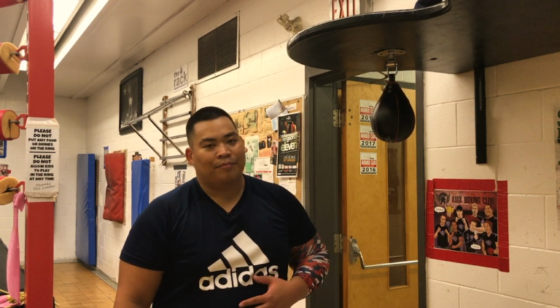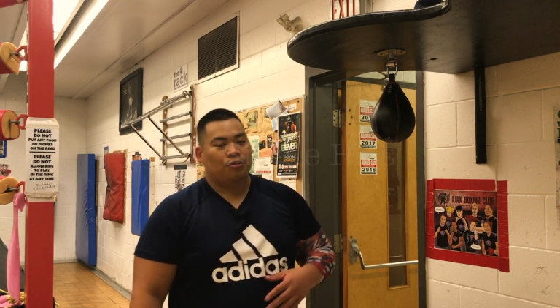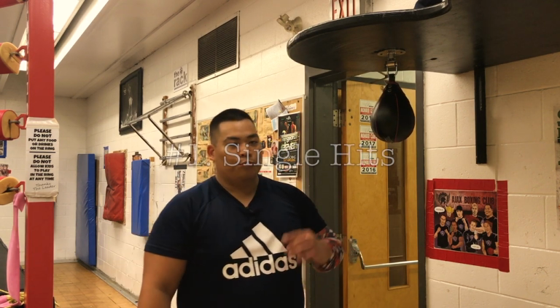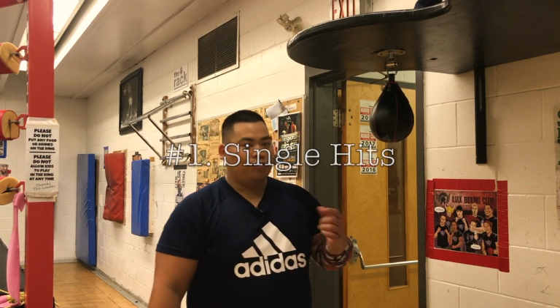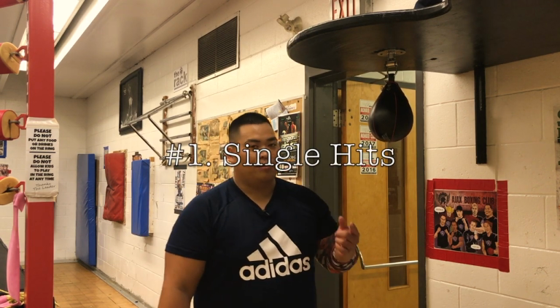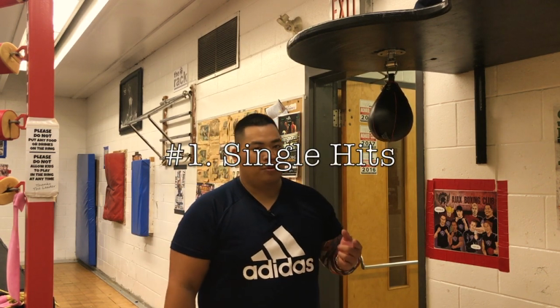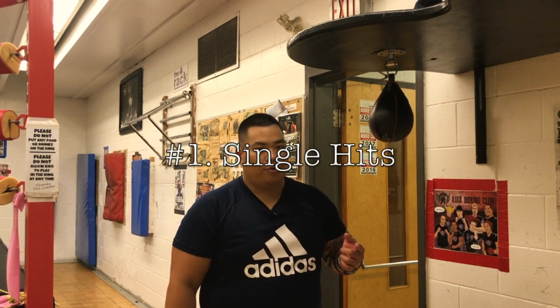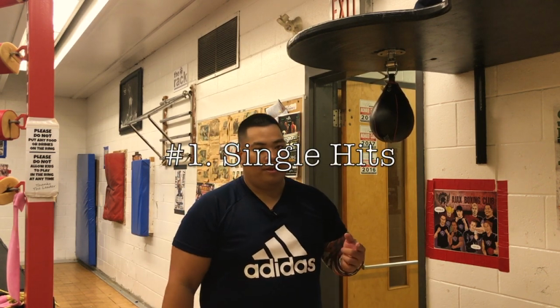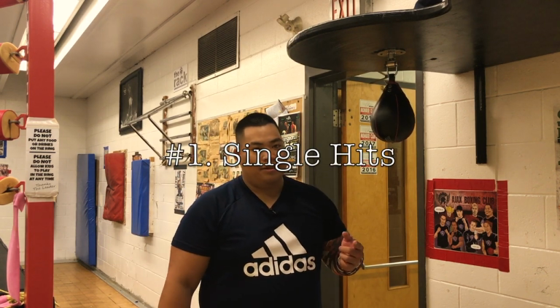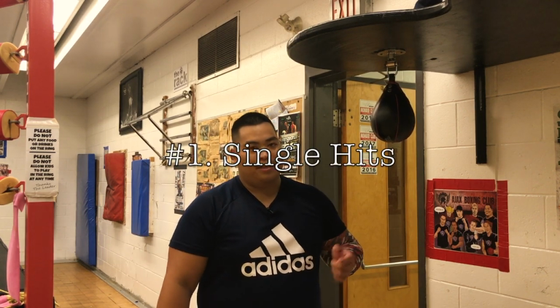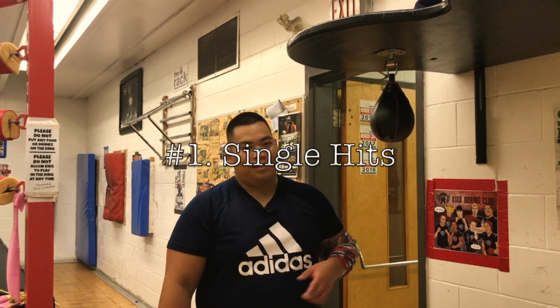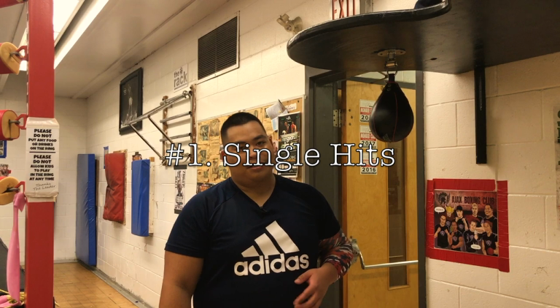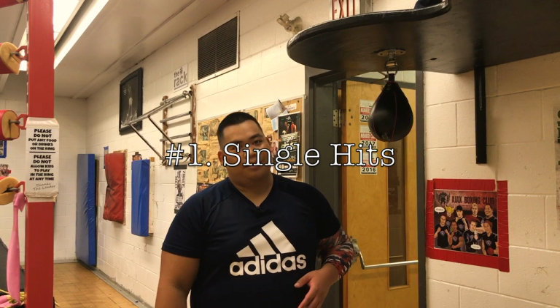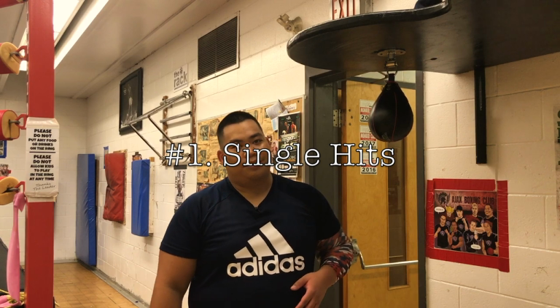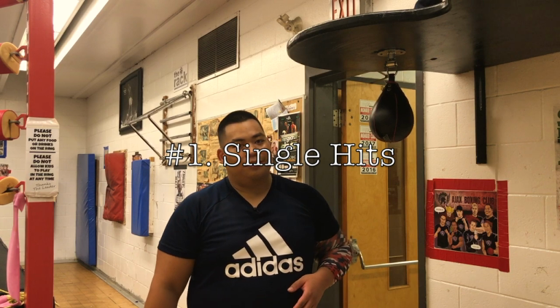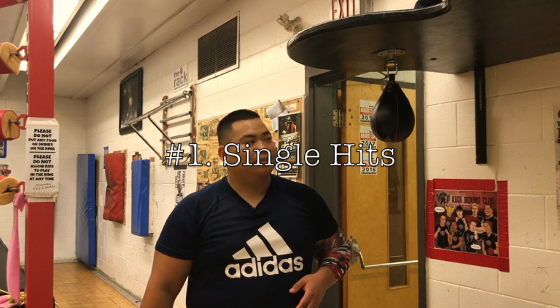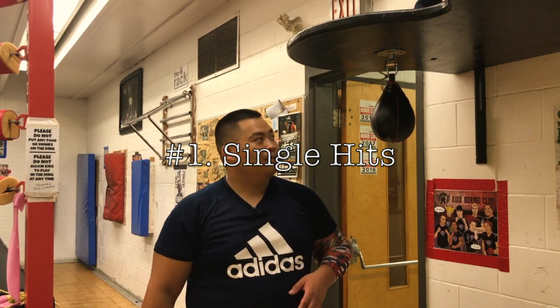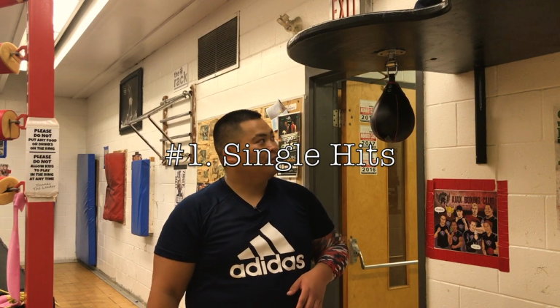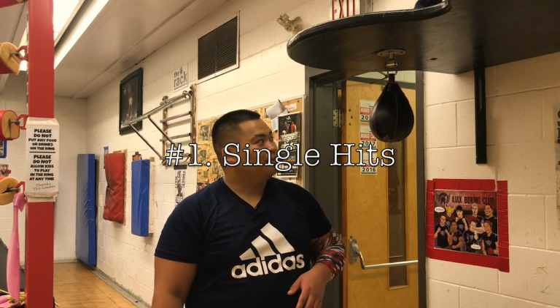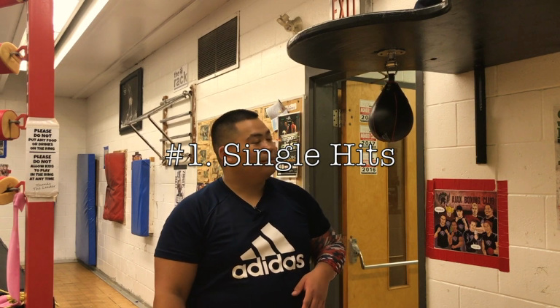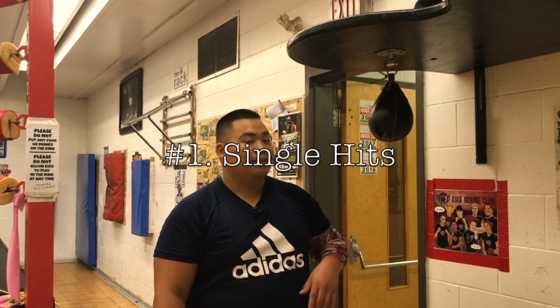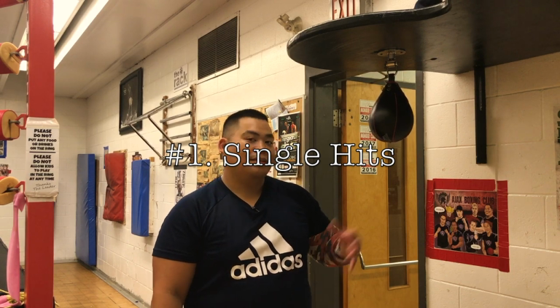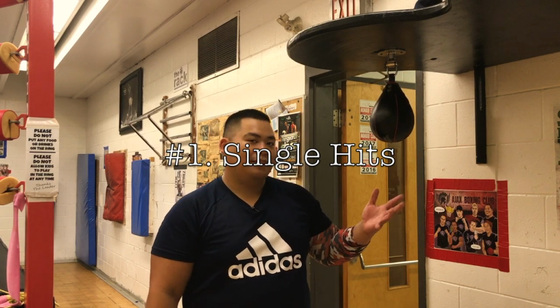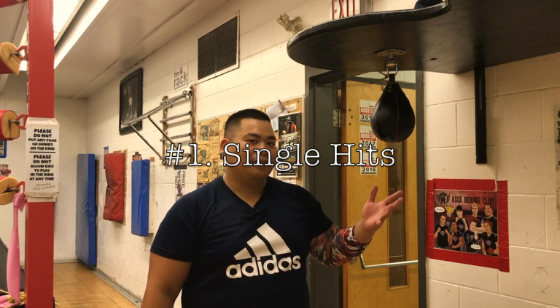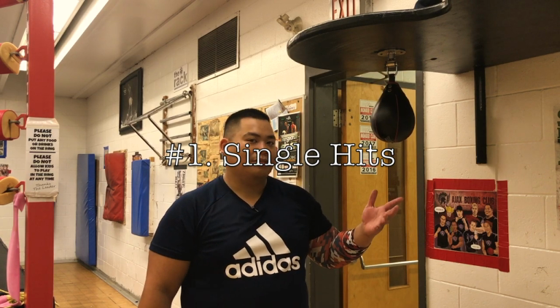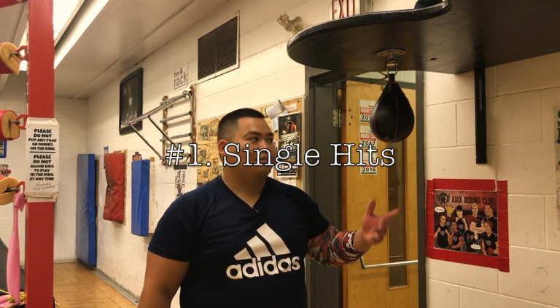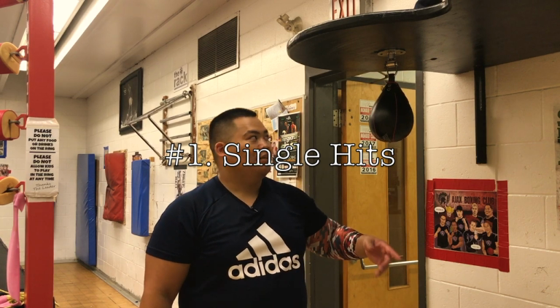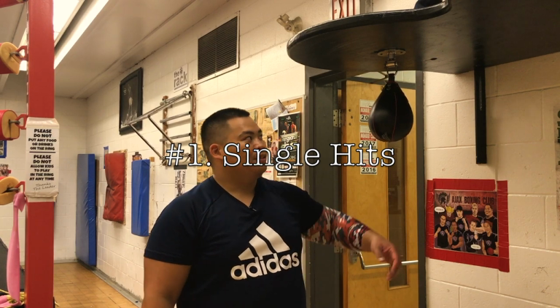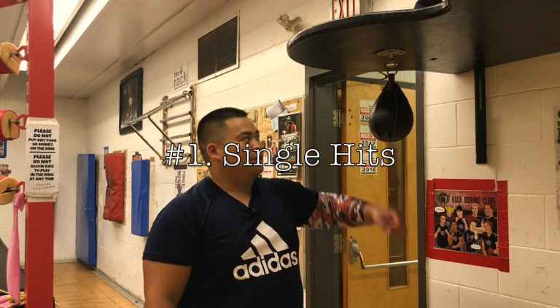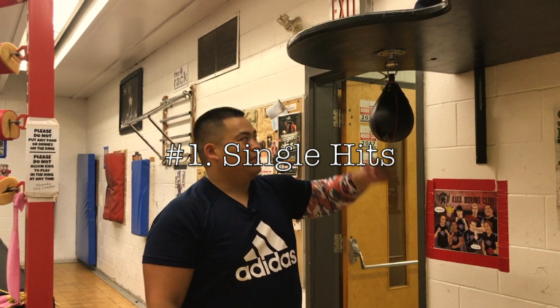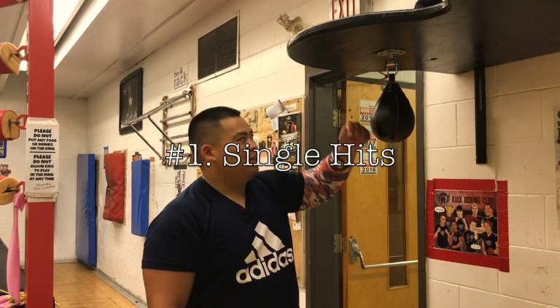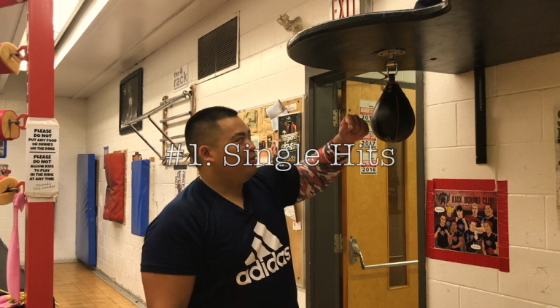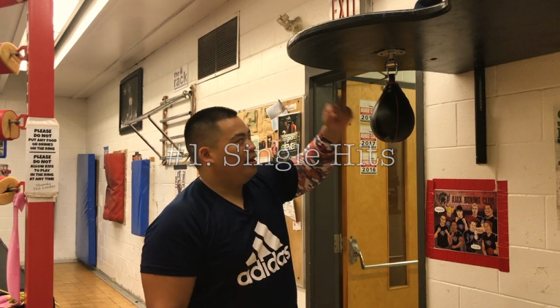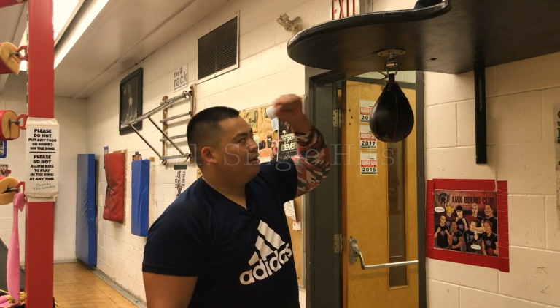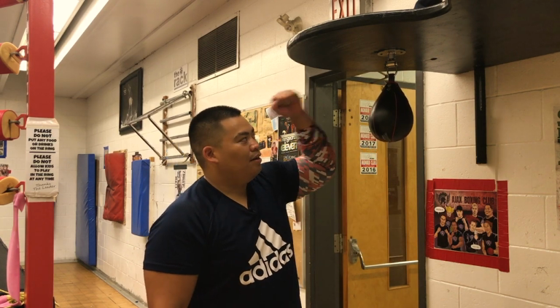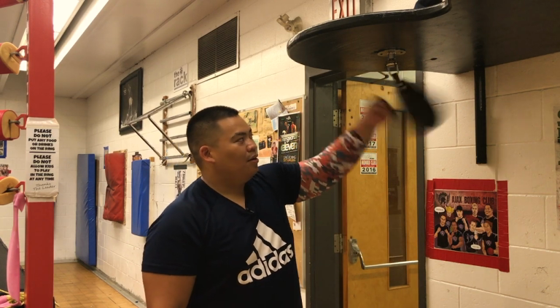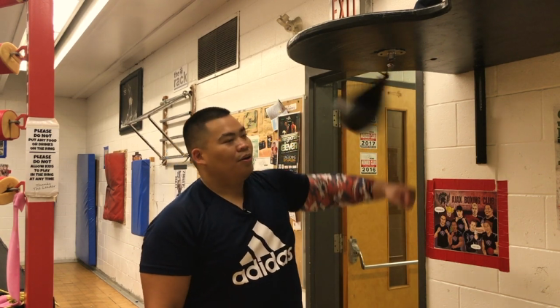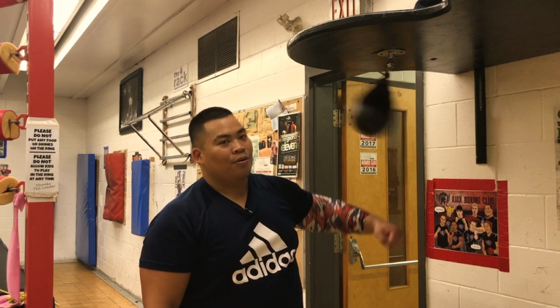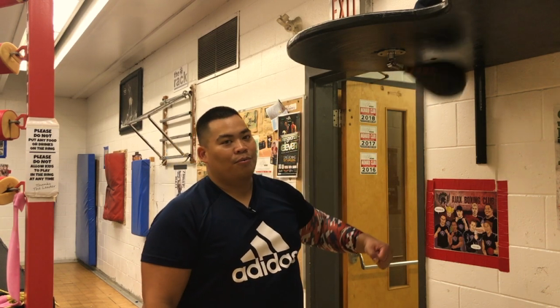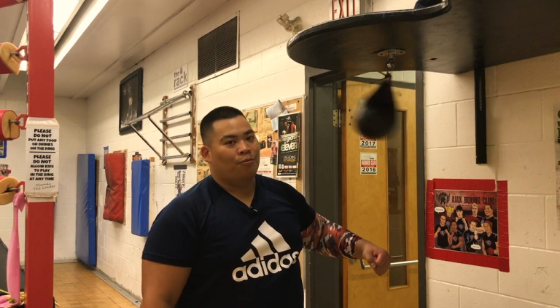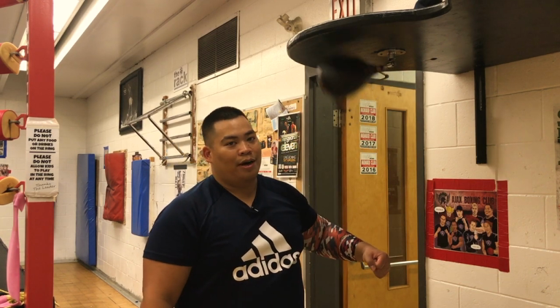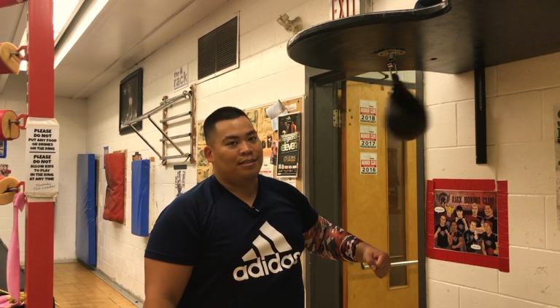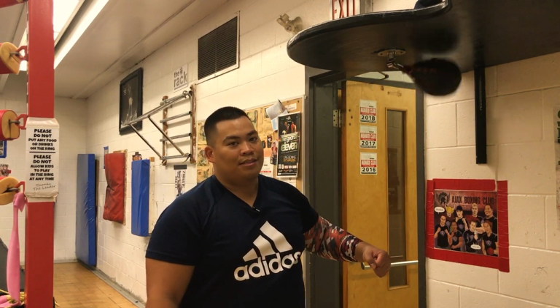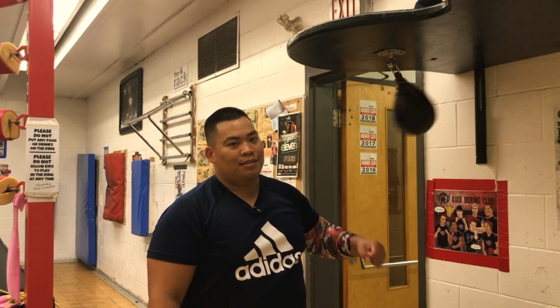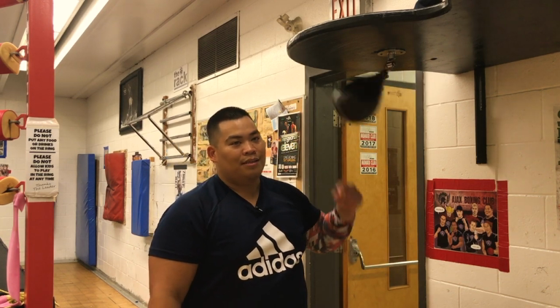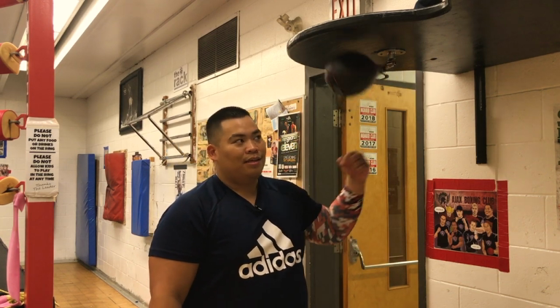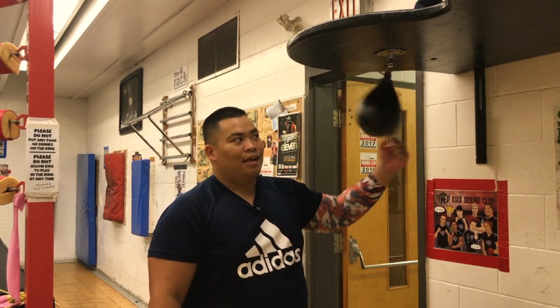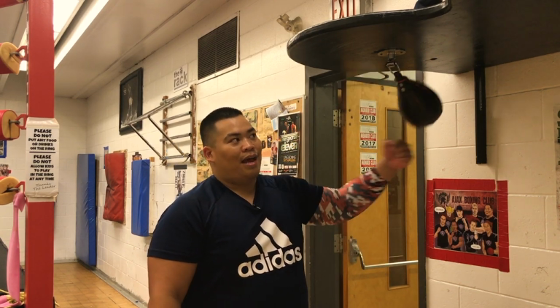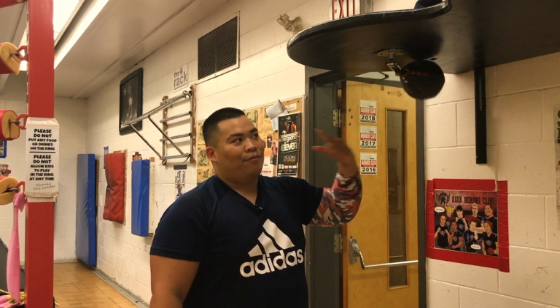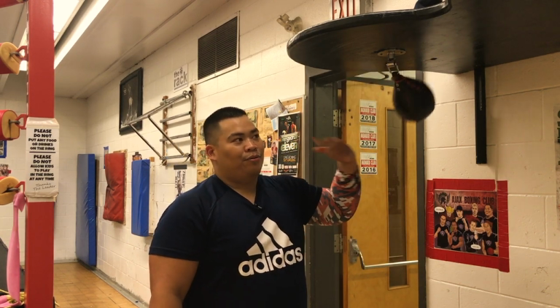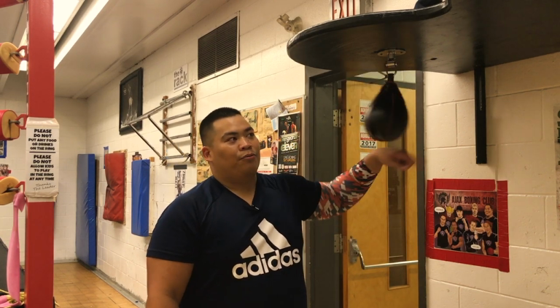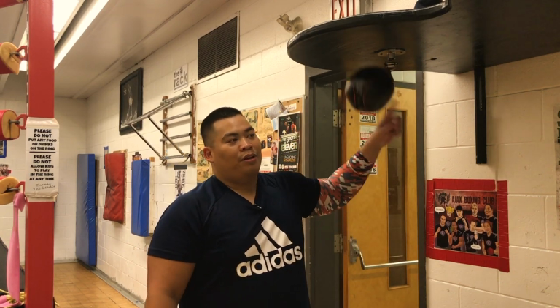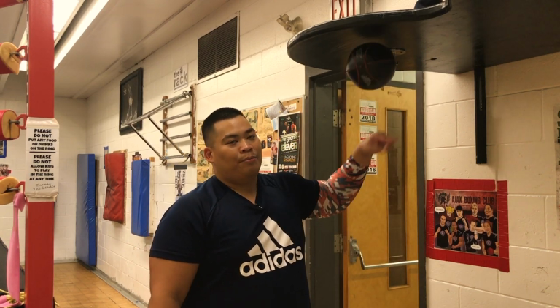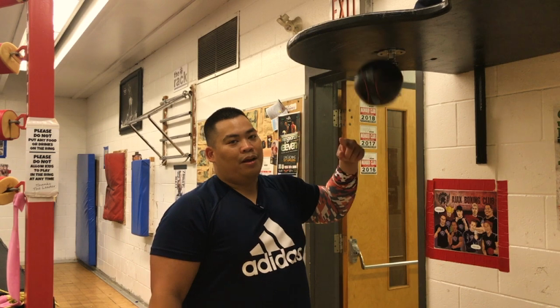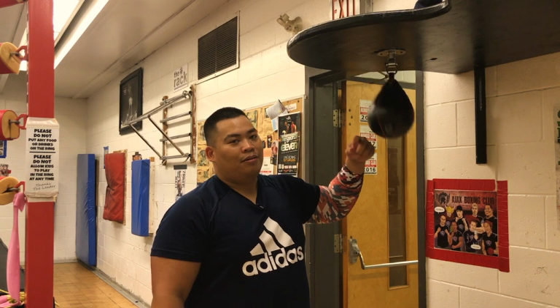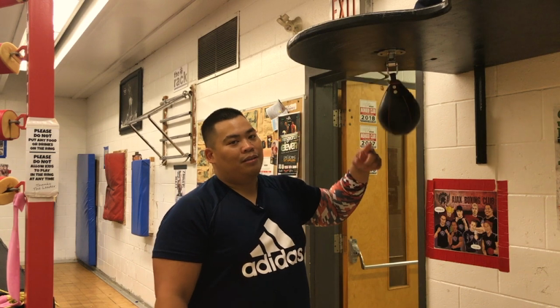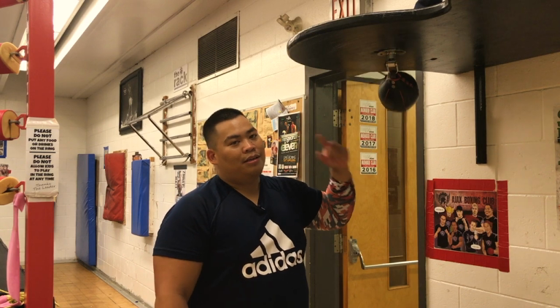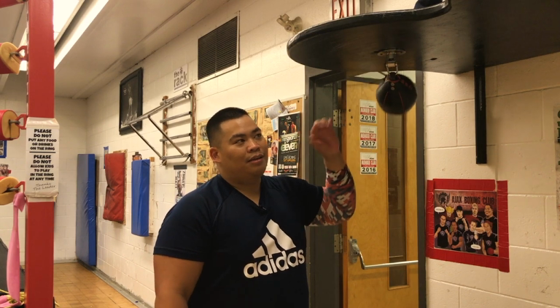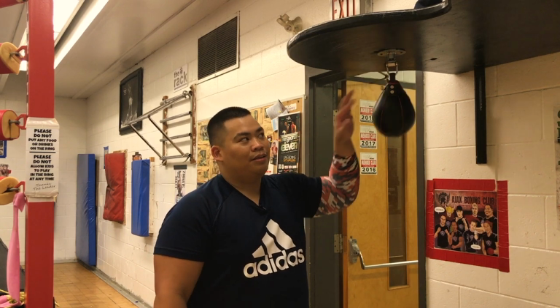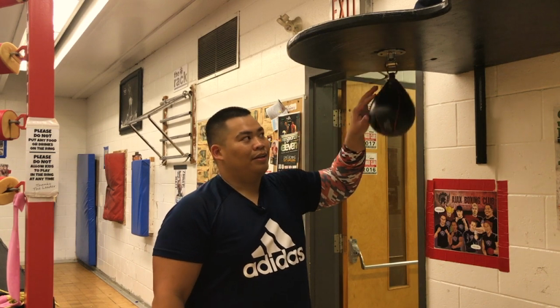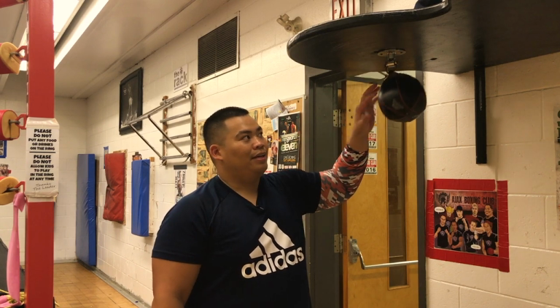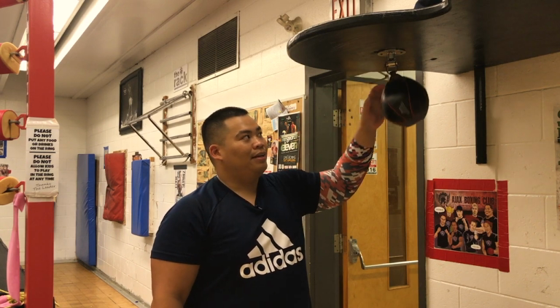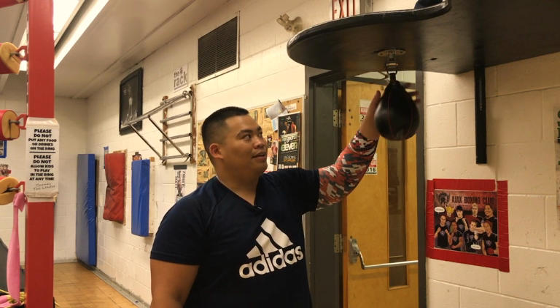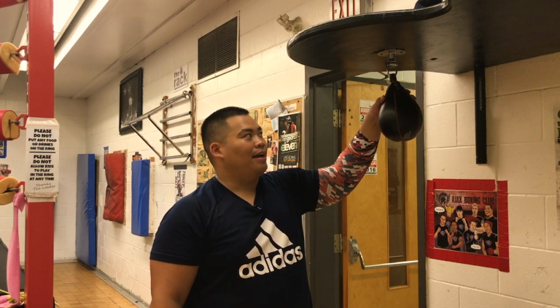Move number one is just called singles. So you're just hitting the bag once, and after a rebound, you hit it again.